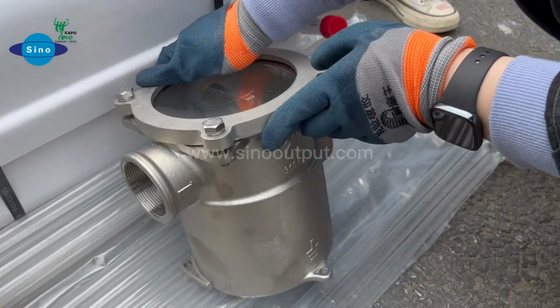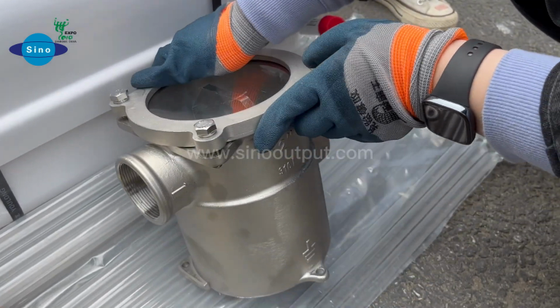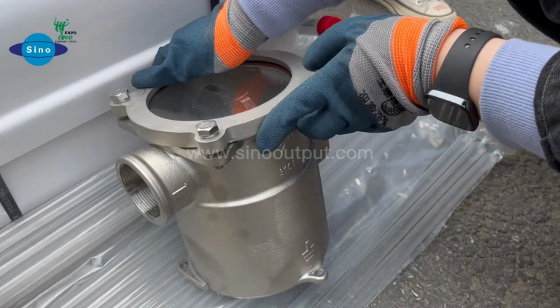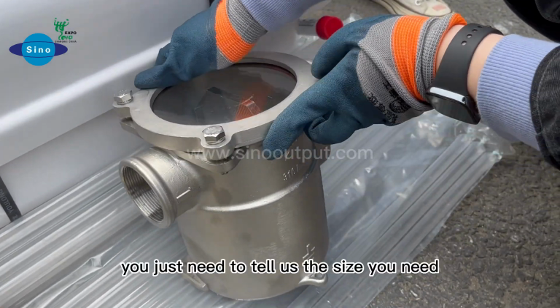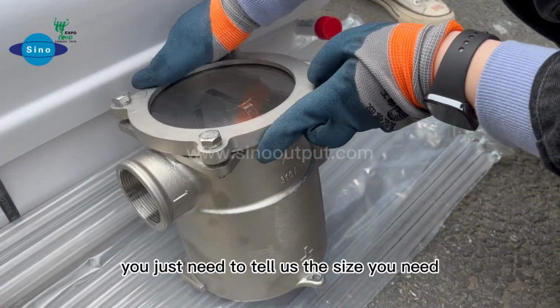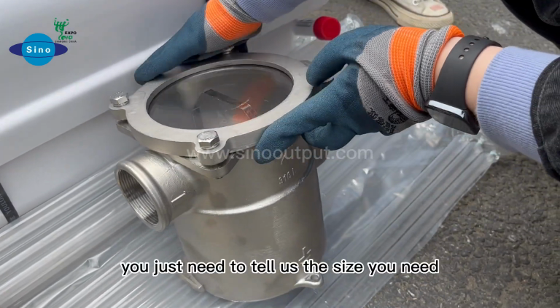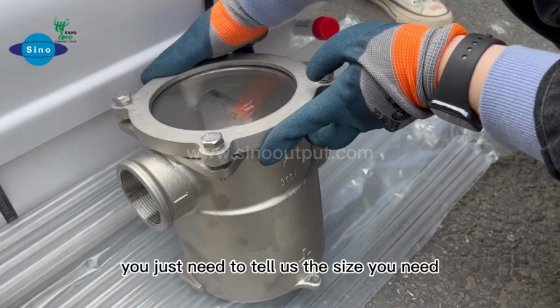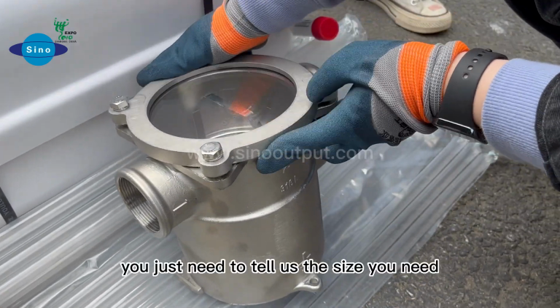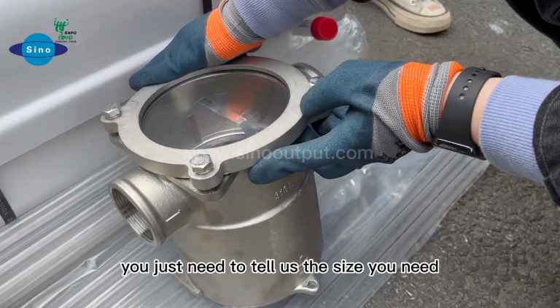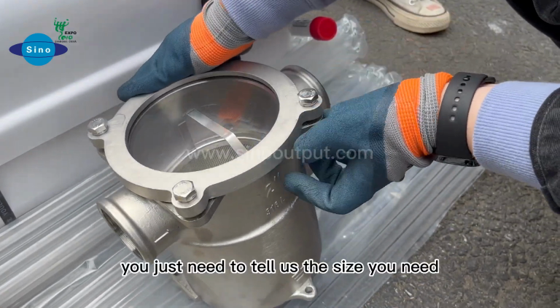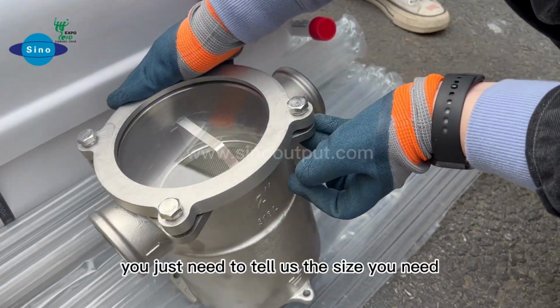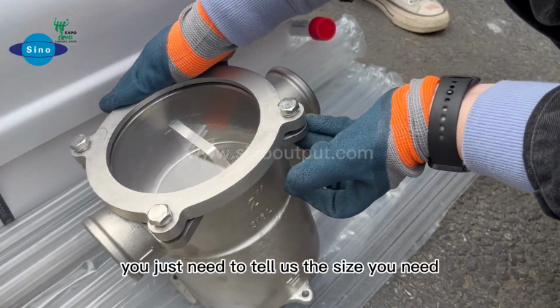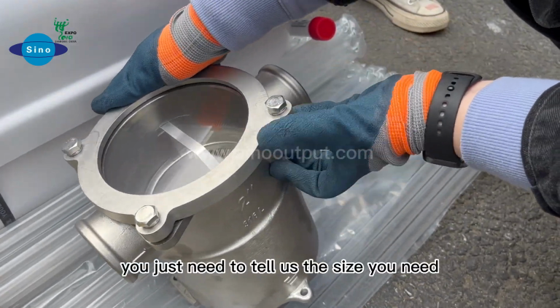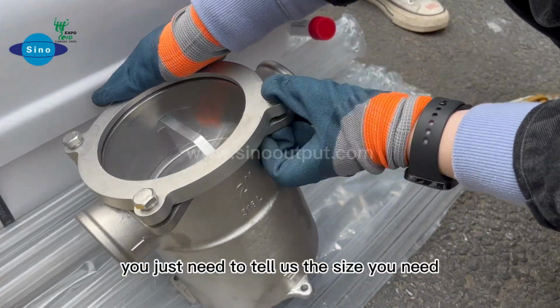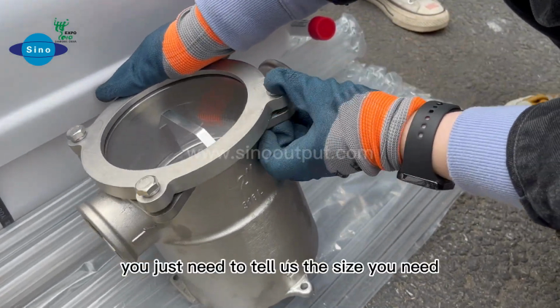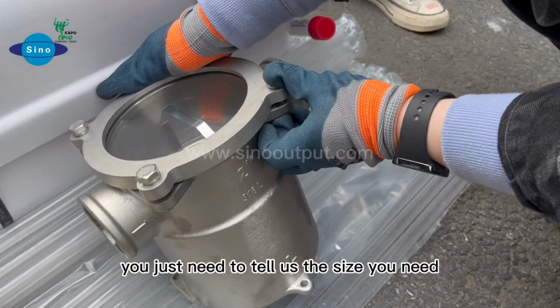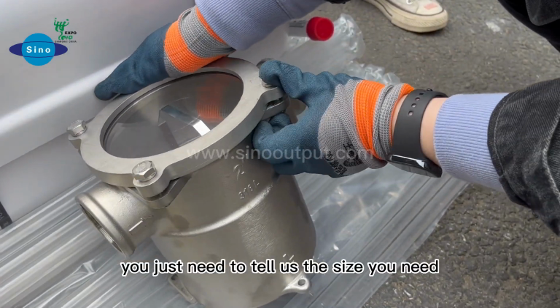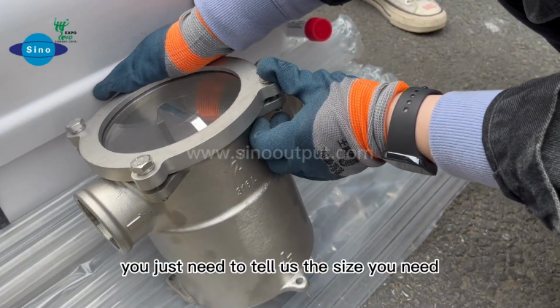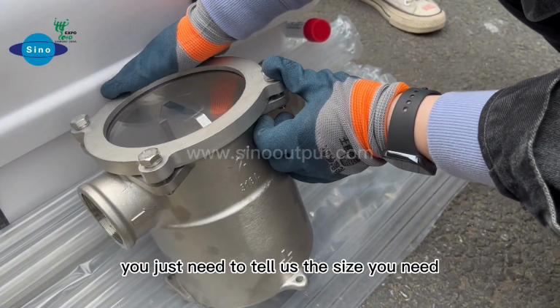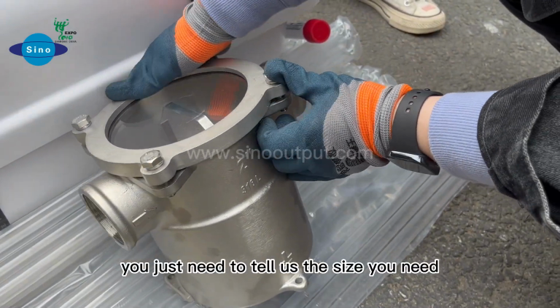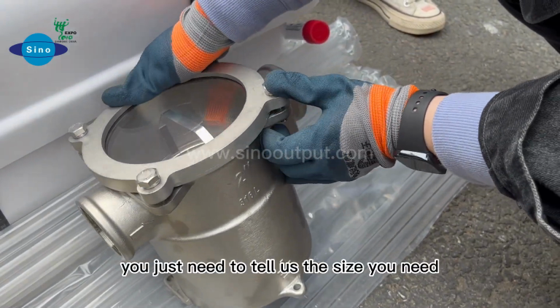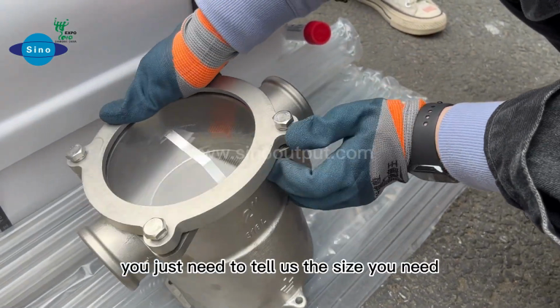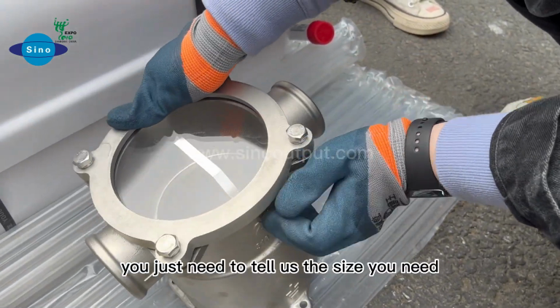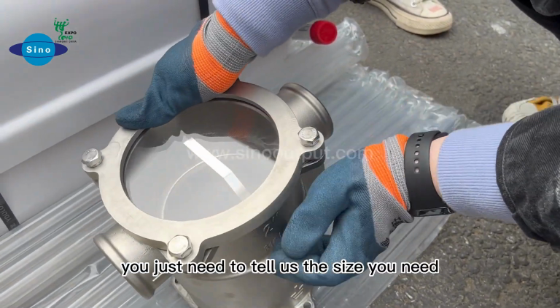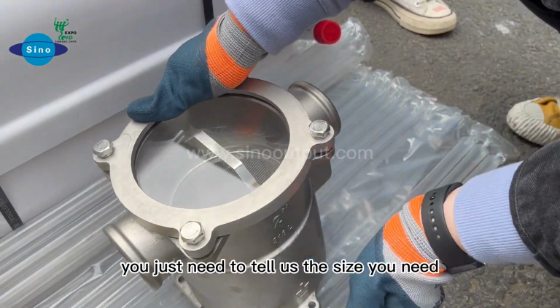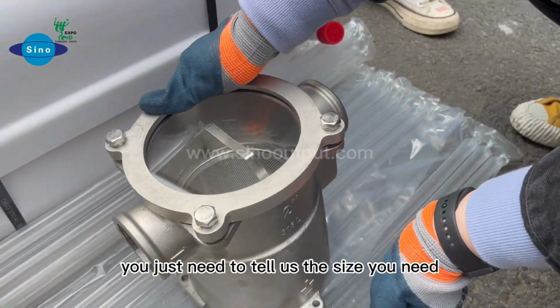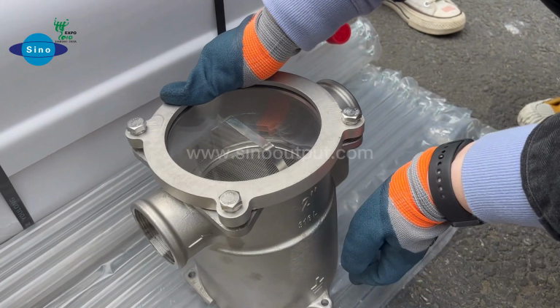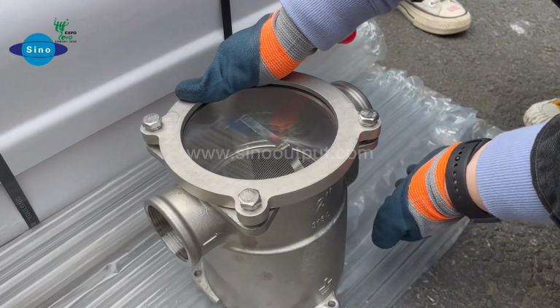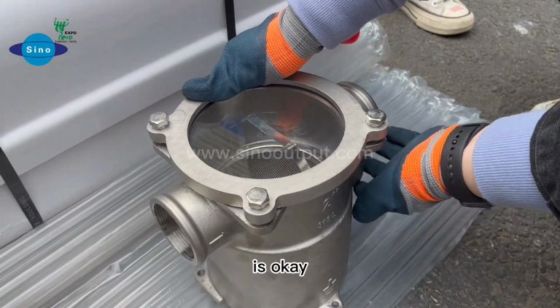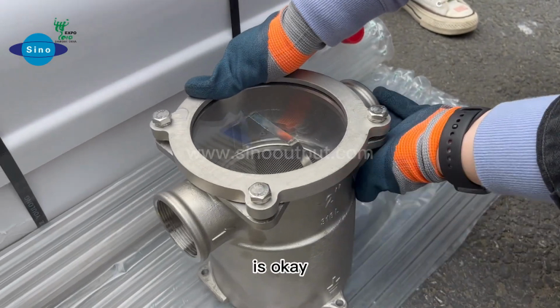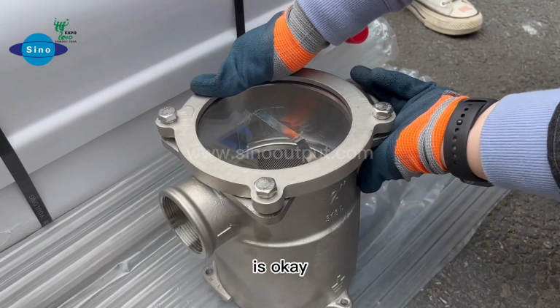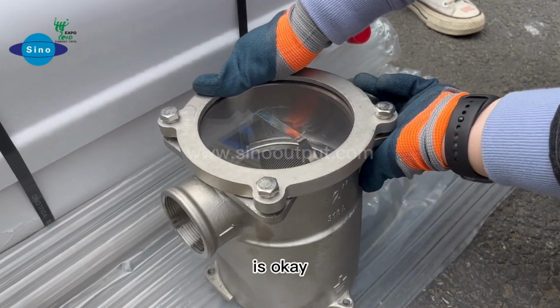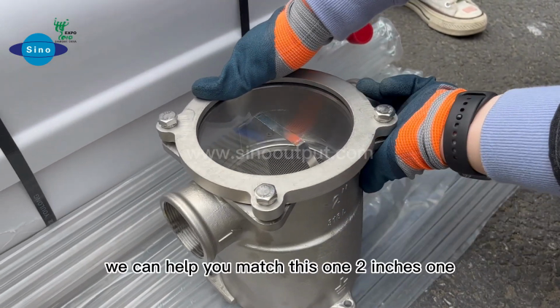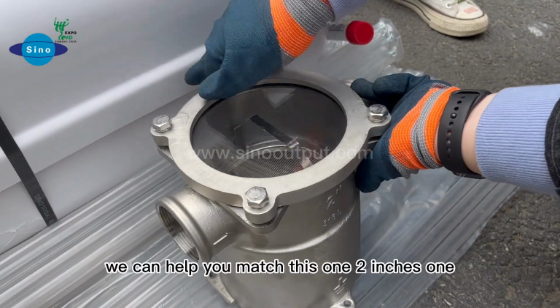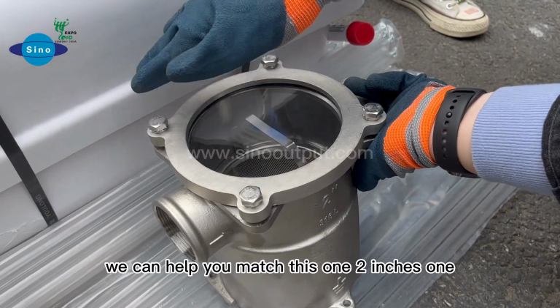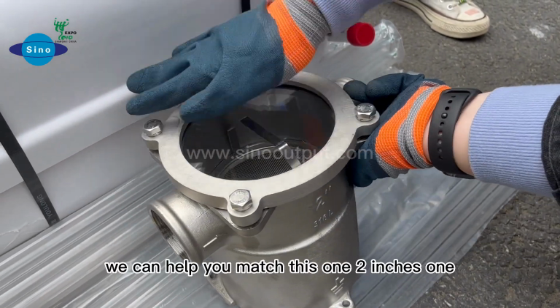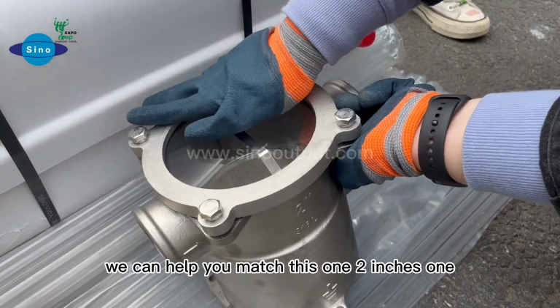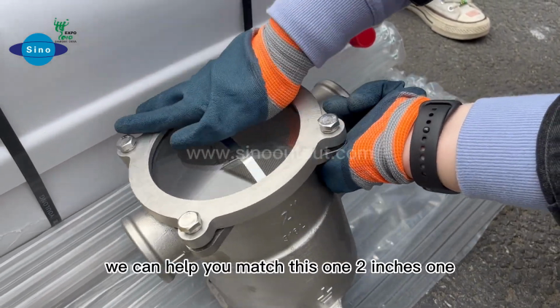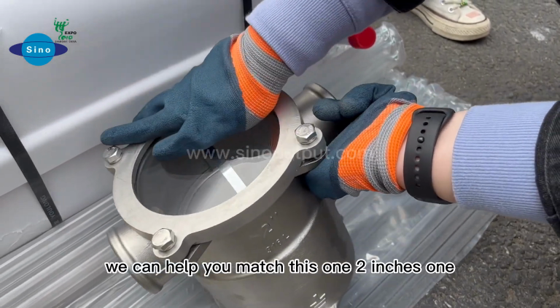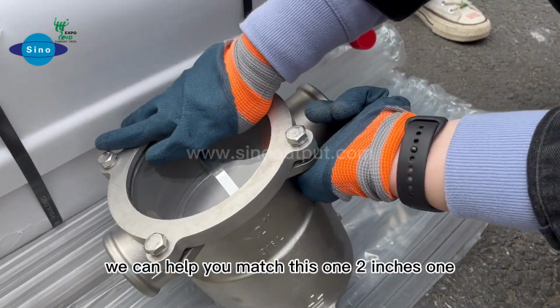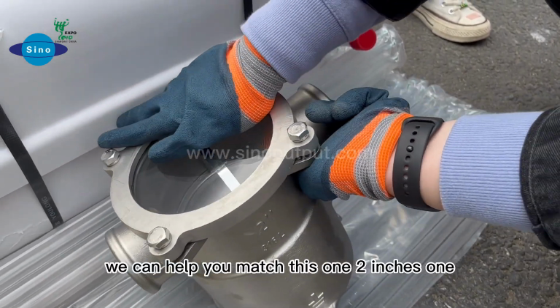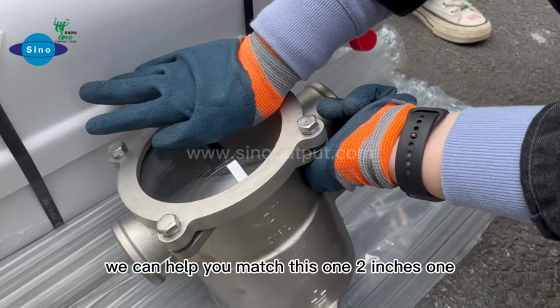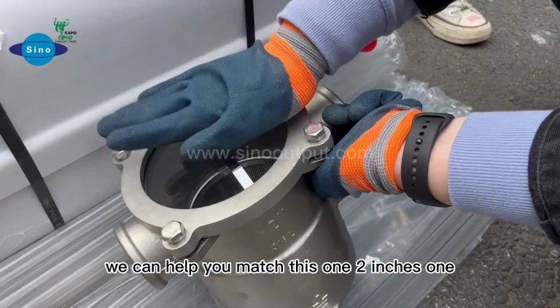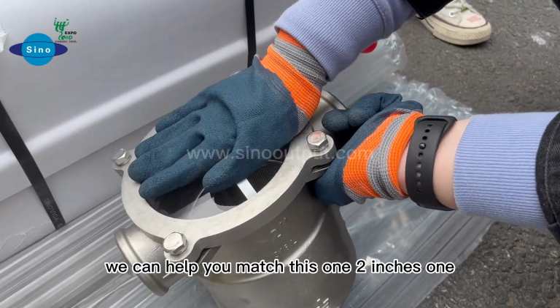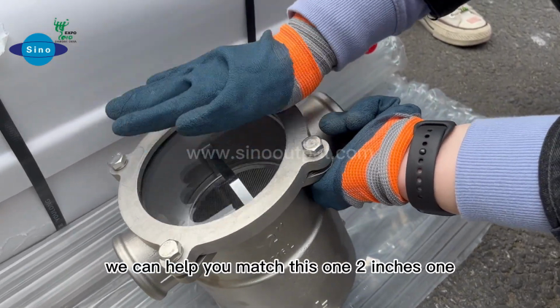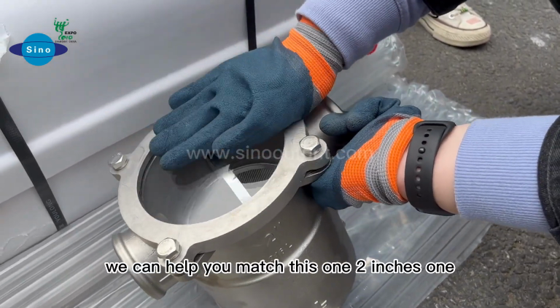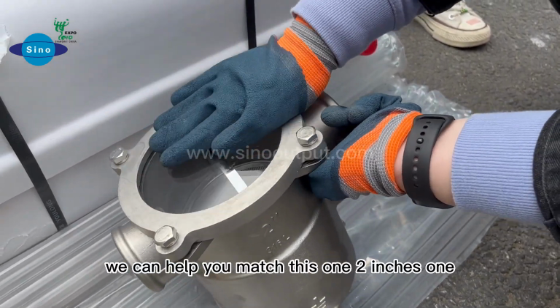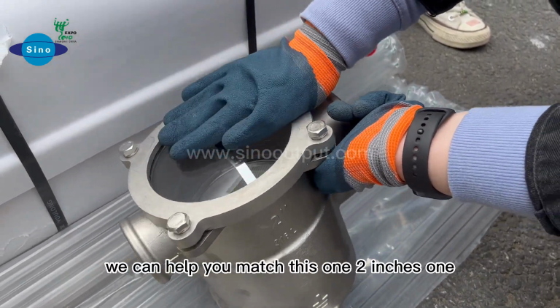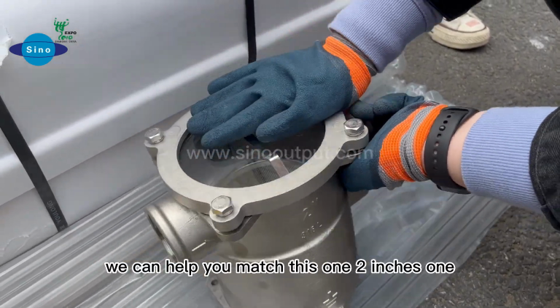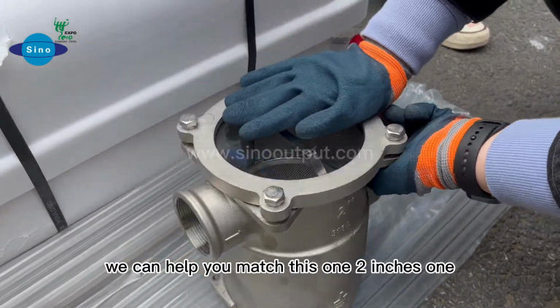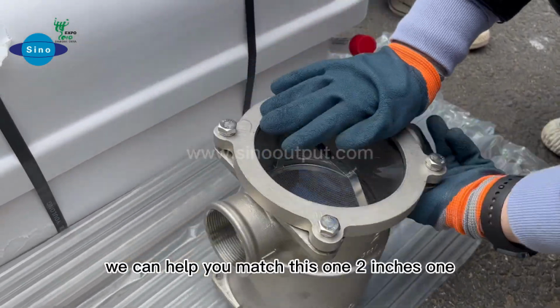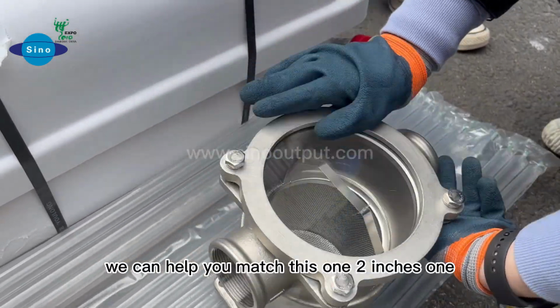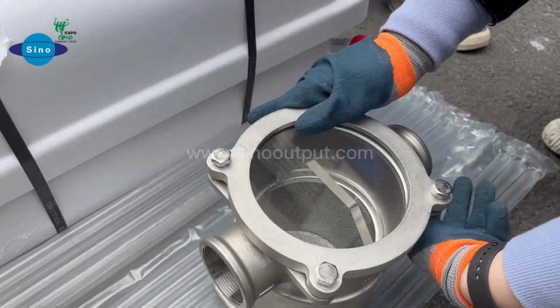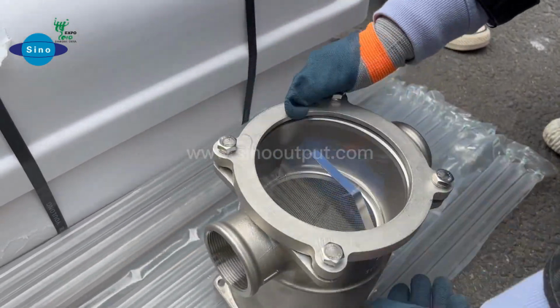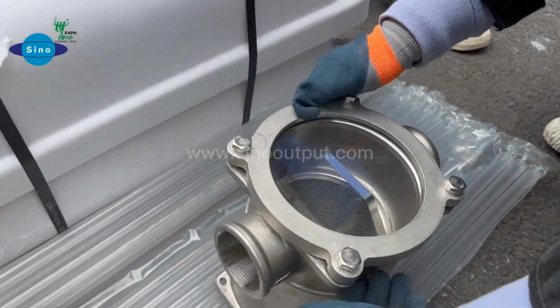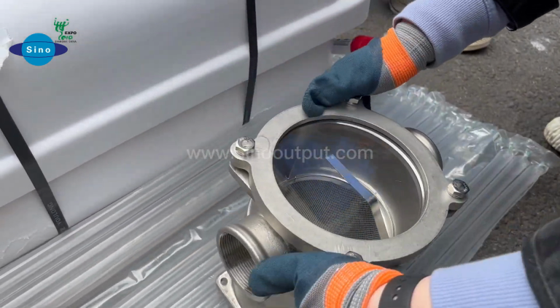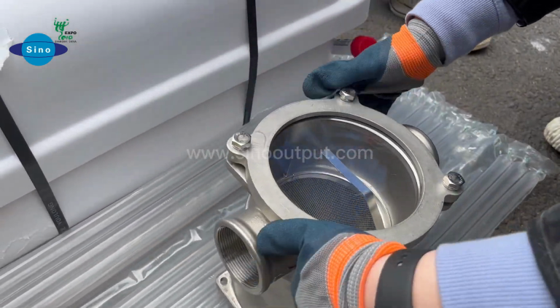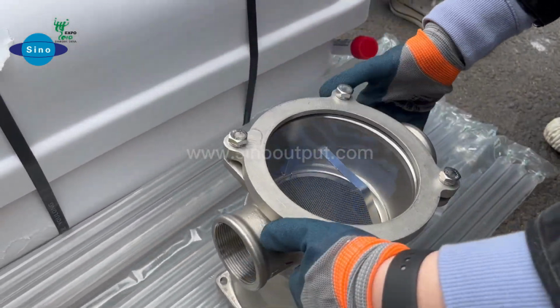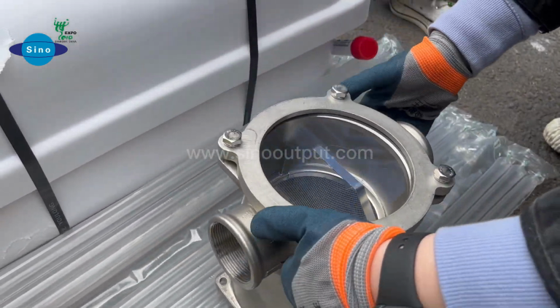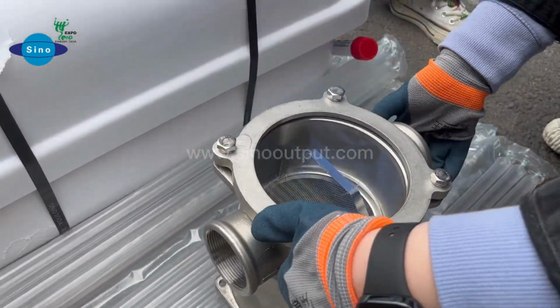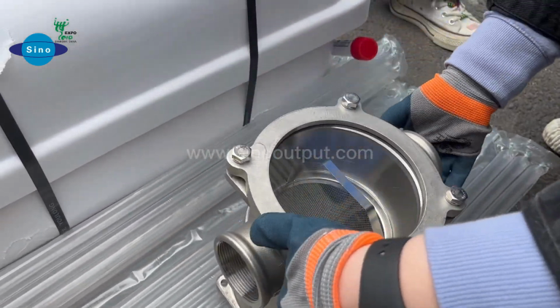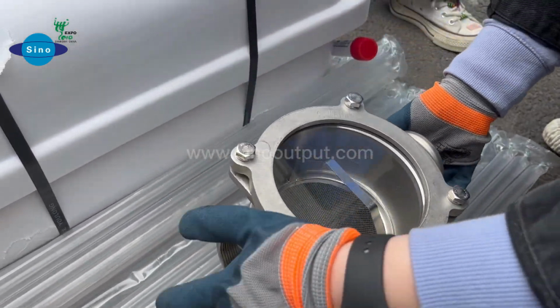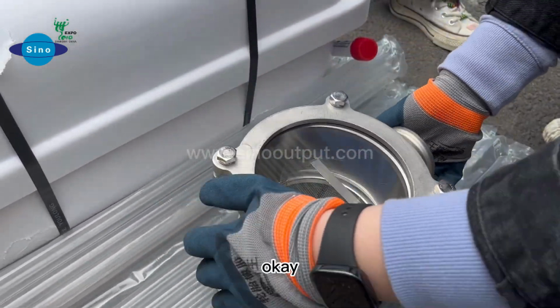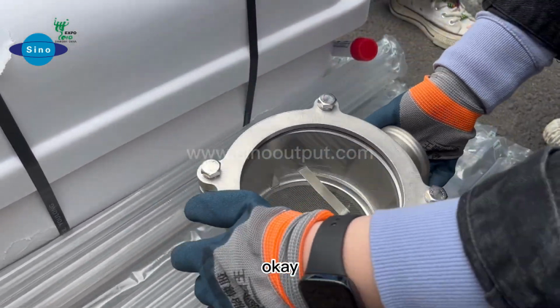You just need to tell us the size you need. We can provide many sizes. This one is 1 to 2 inches as well.